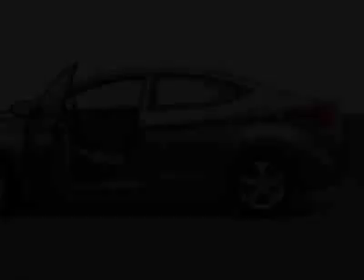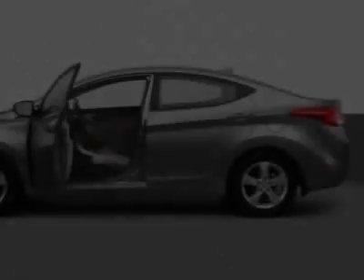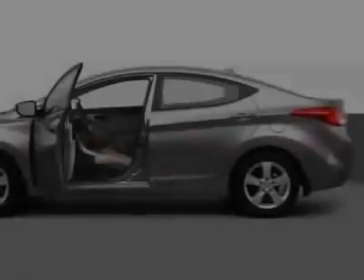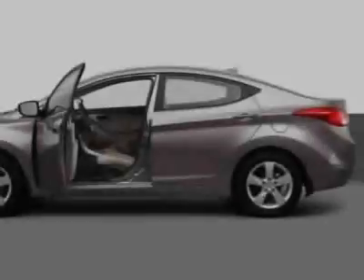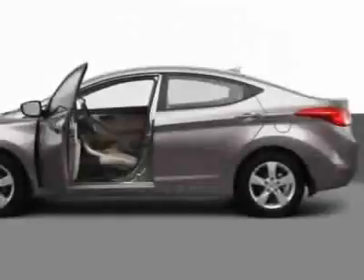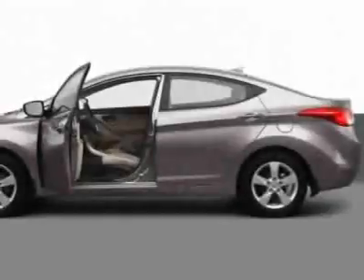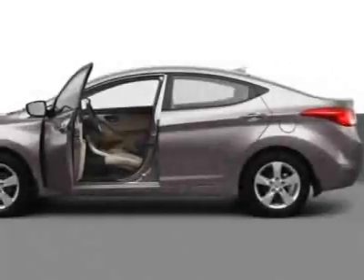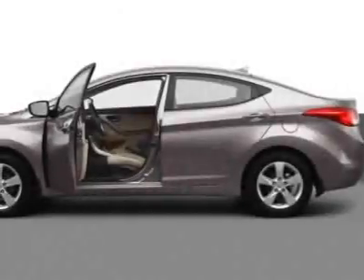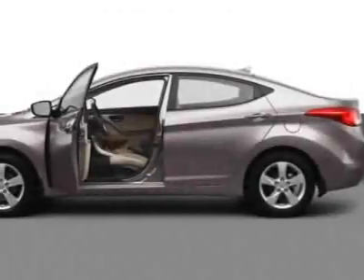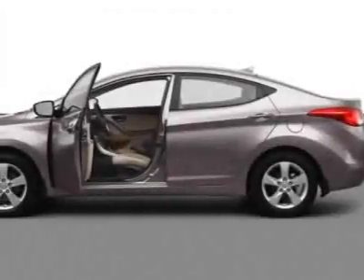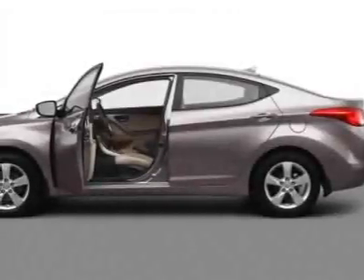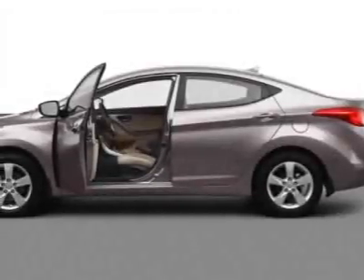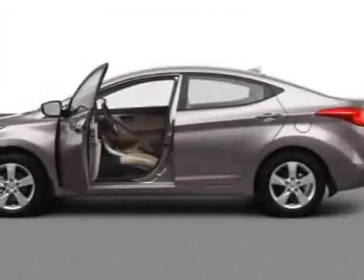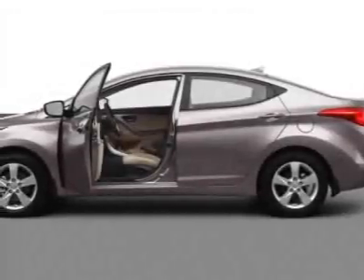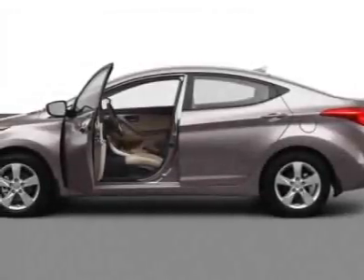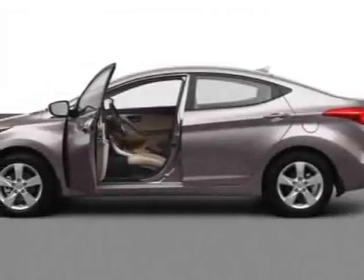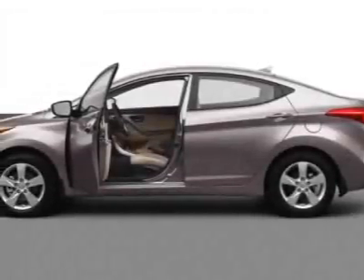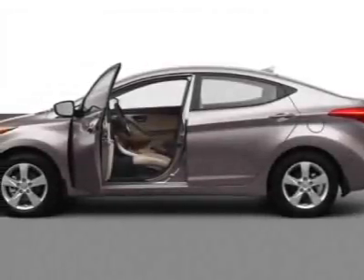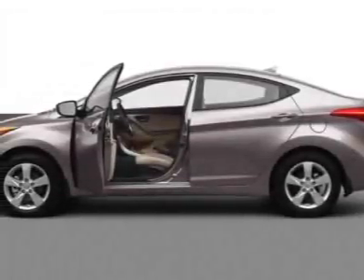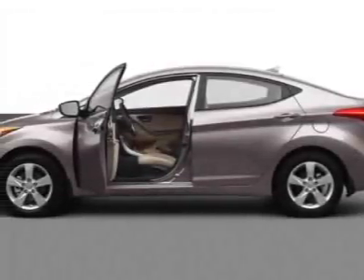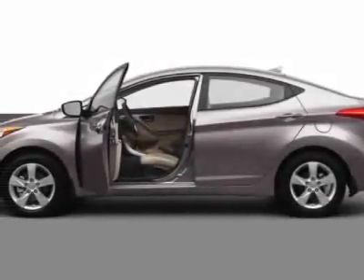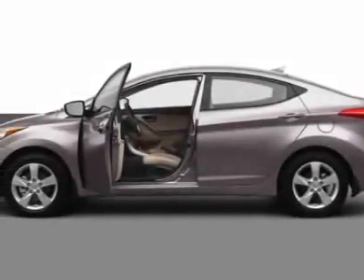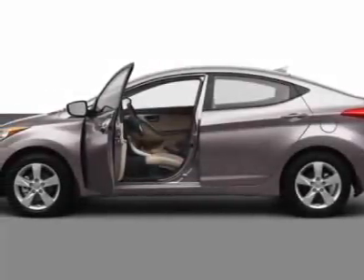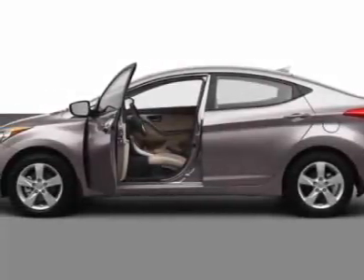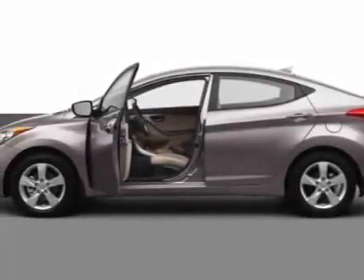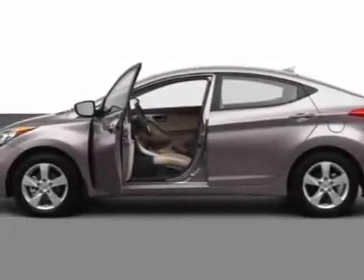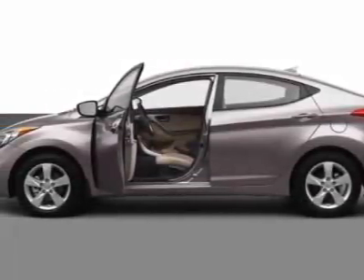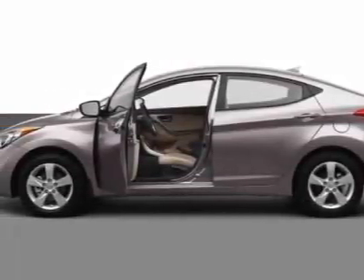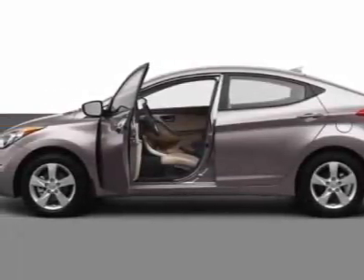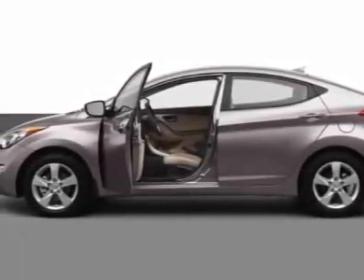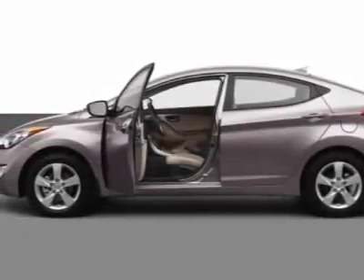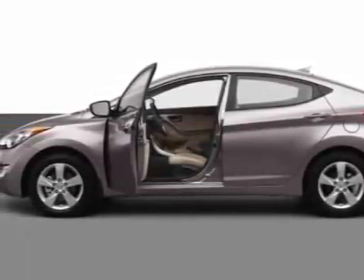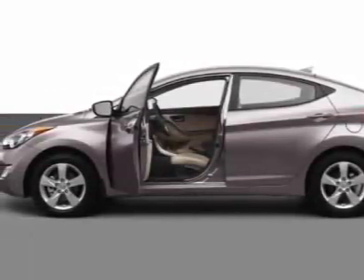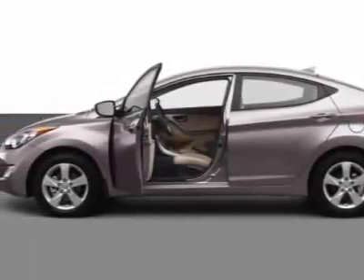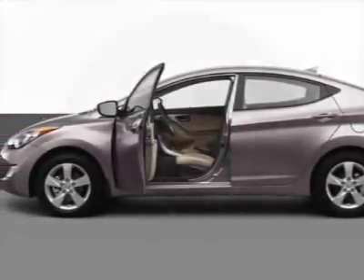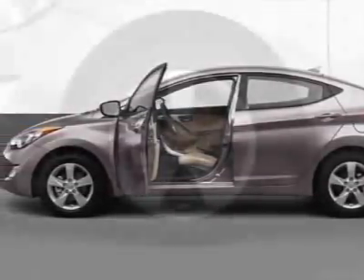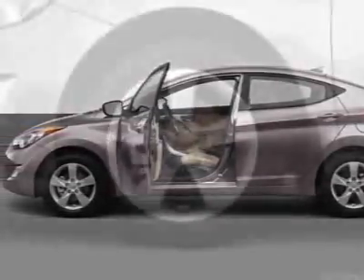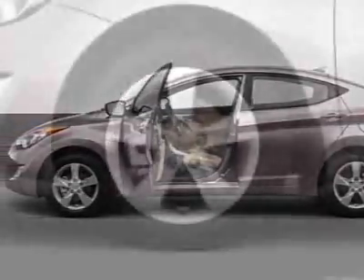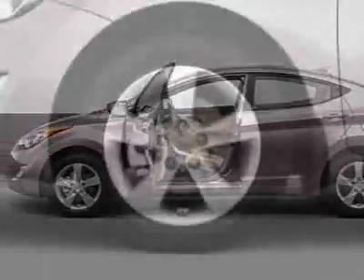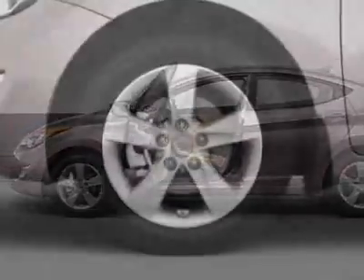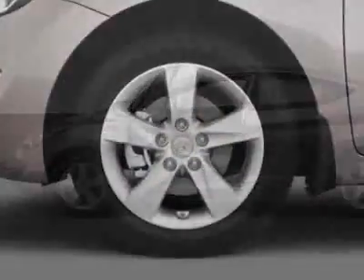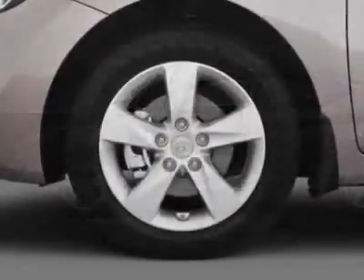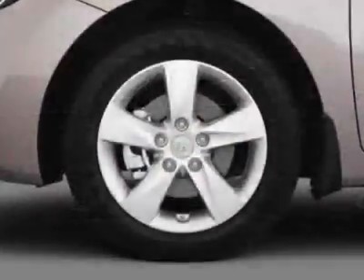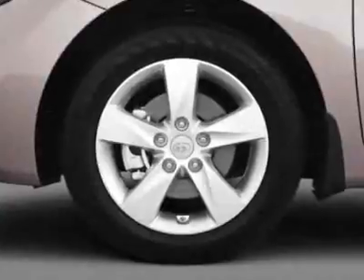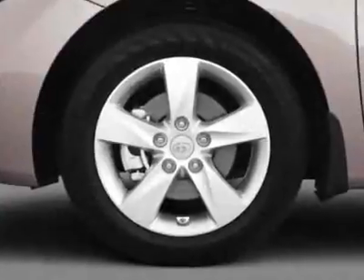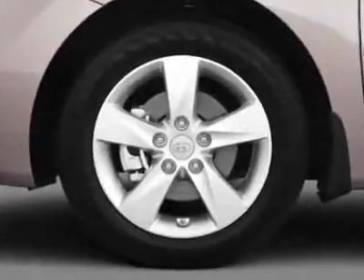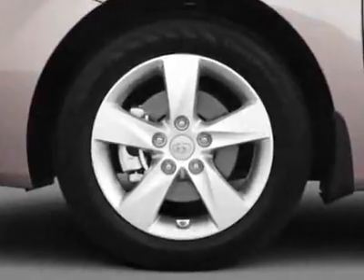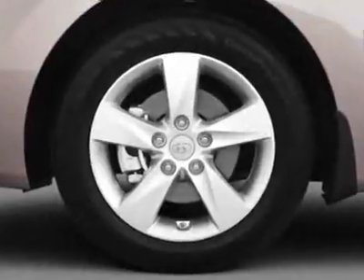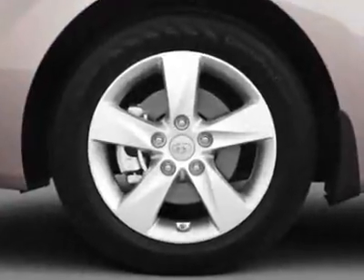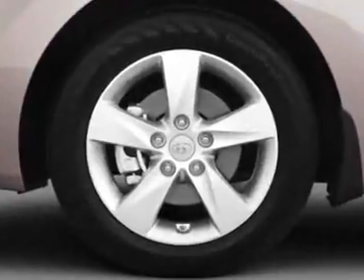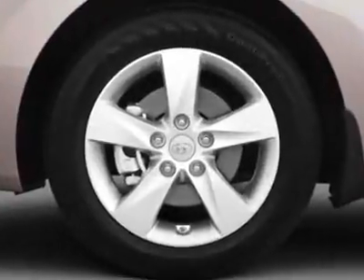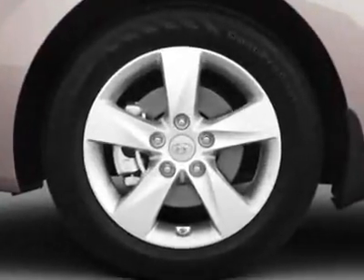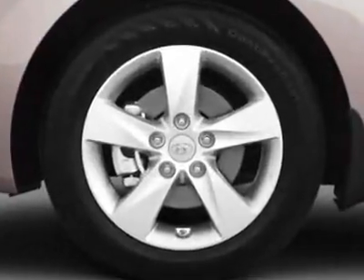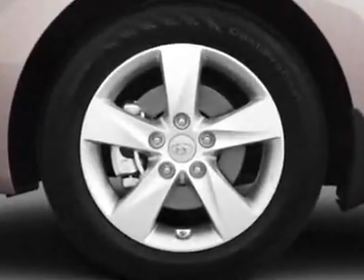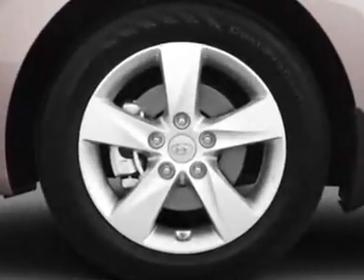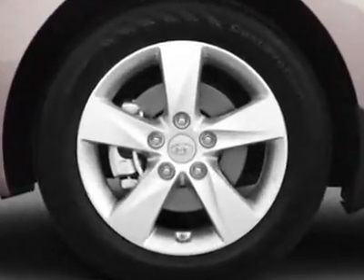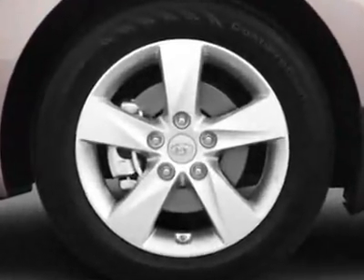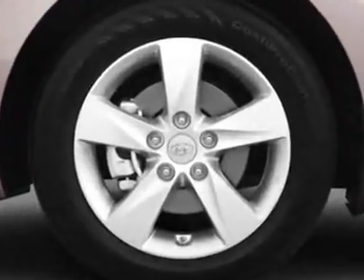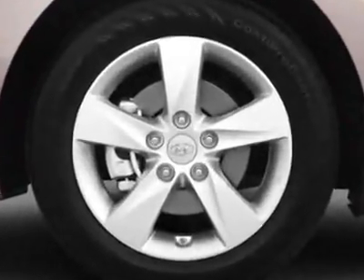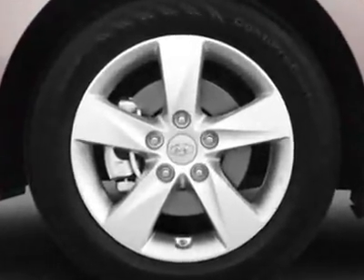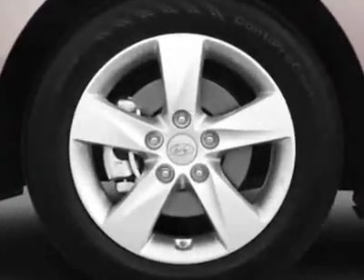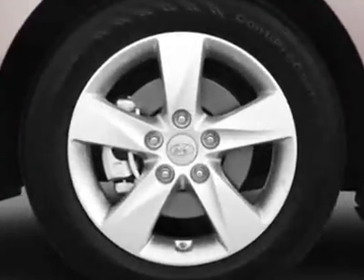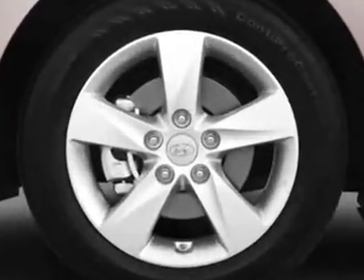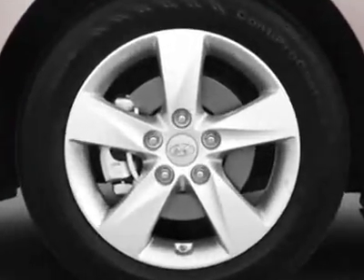Come take a look at this new 2013 Hyundai Elantra. For your protection, this vehicle has a full factory warranty.